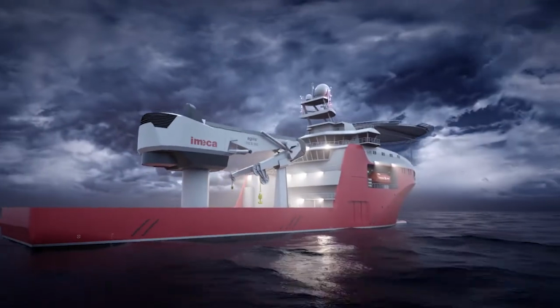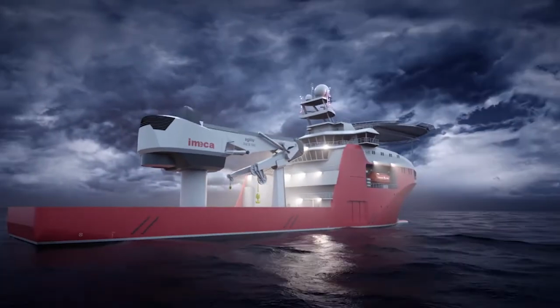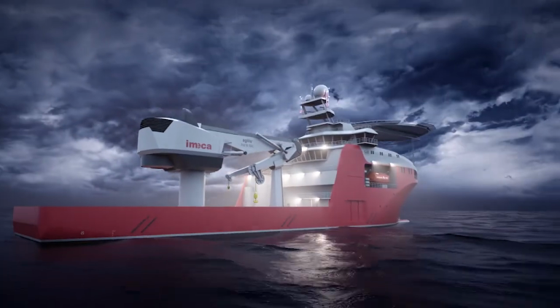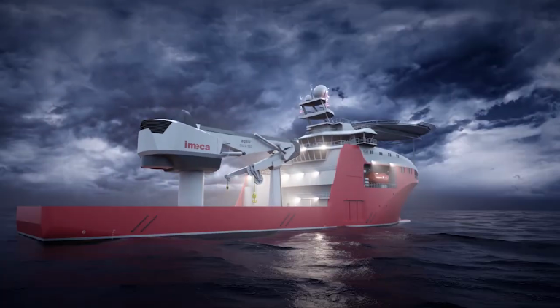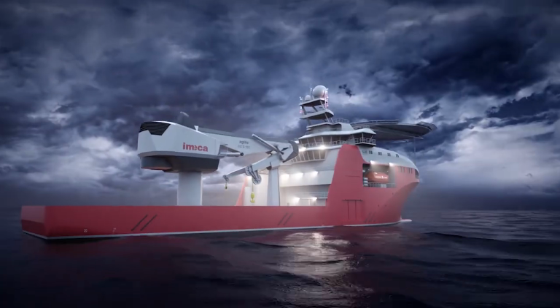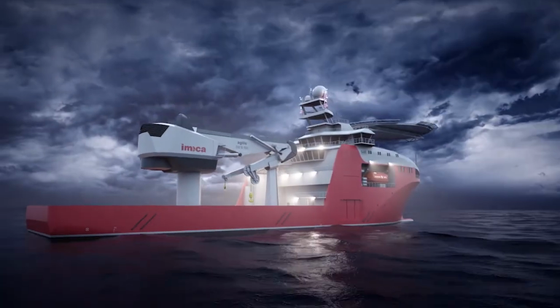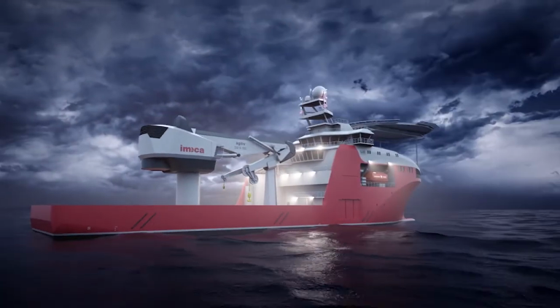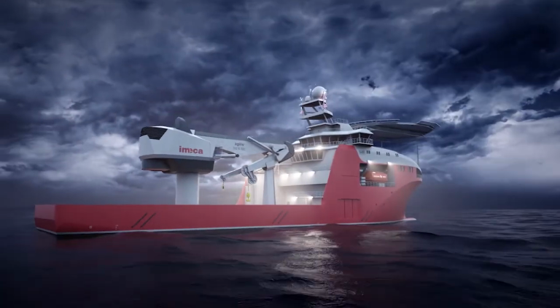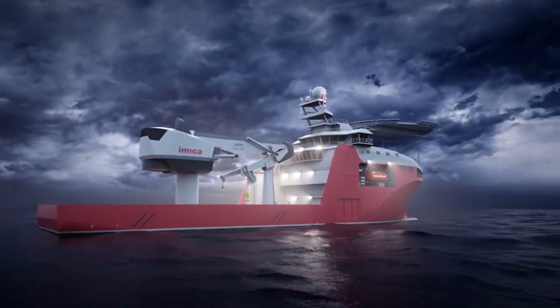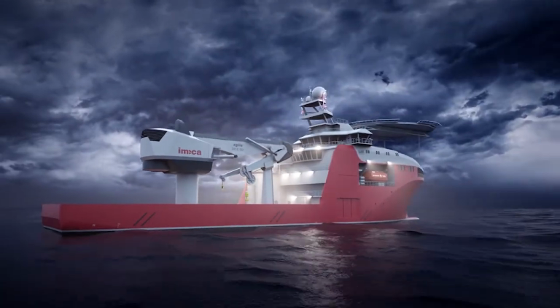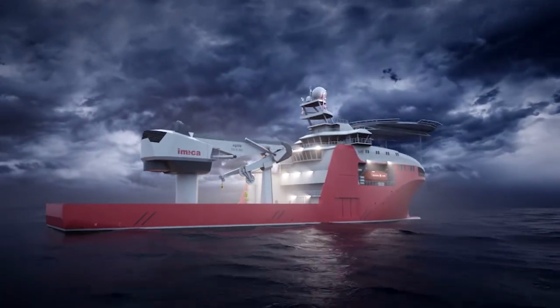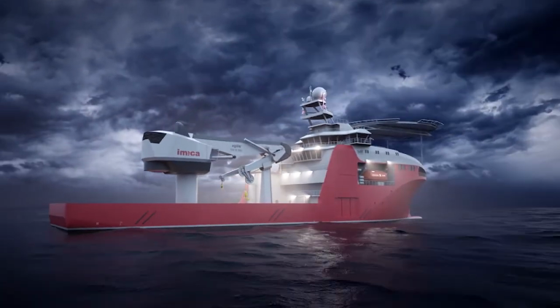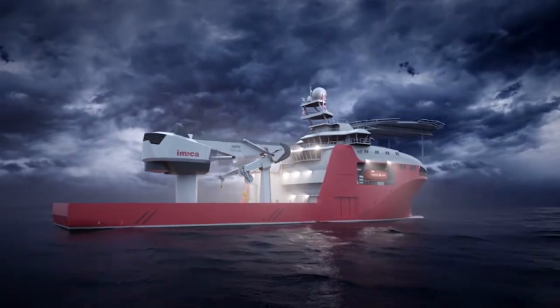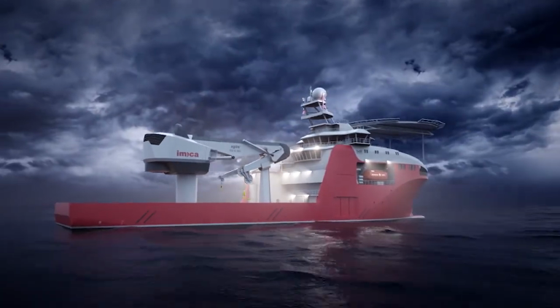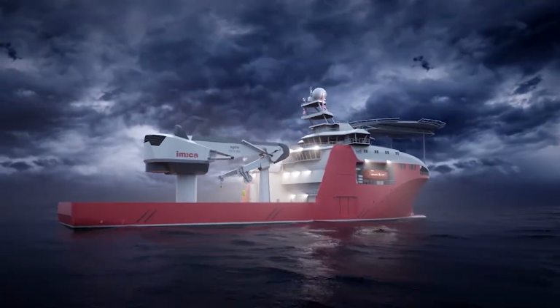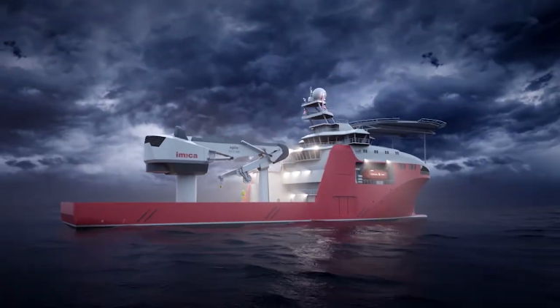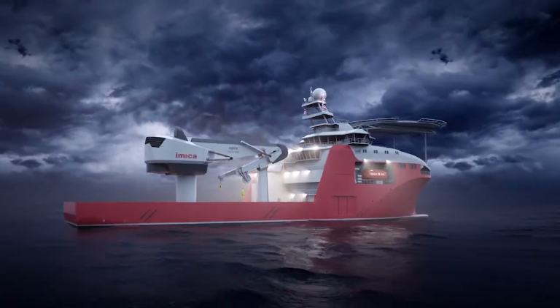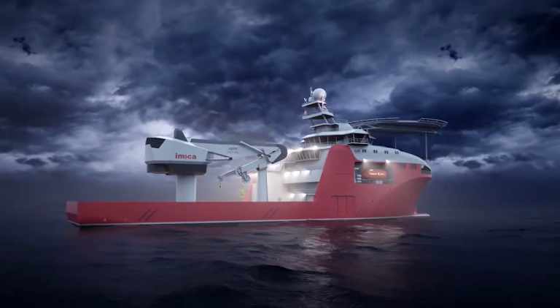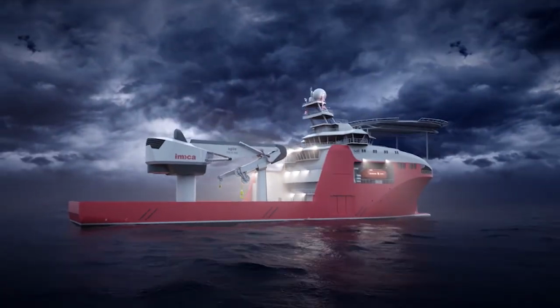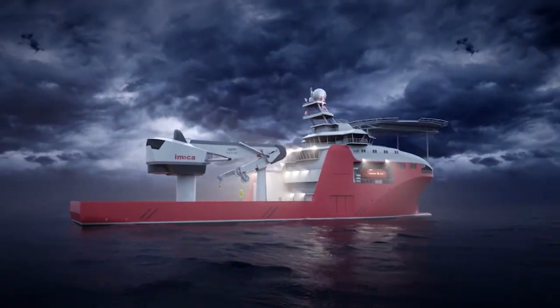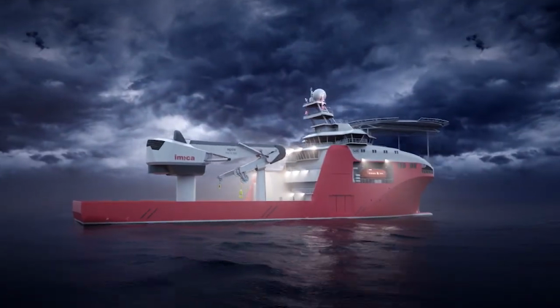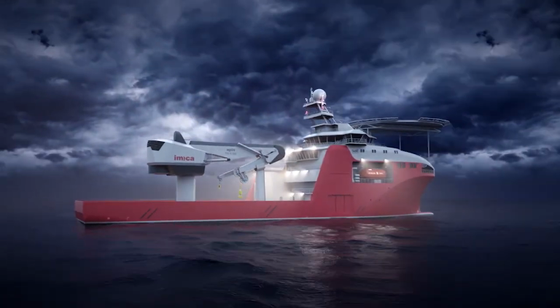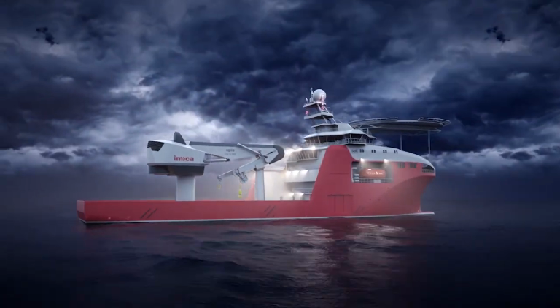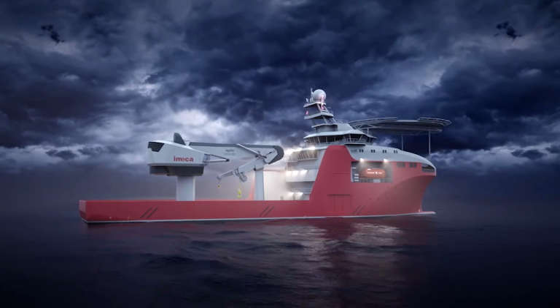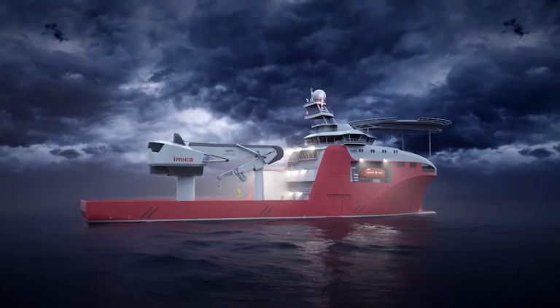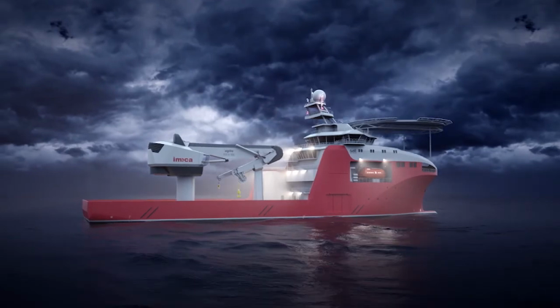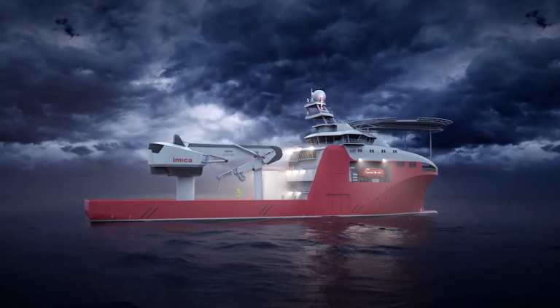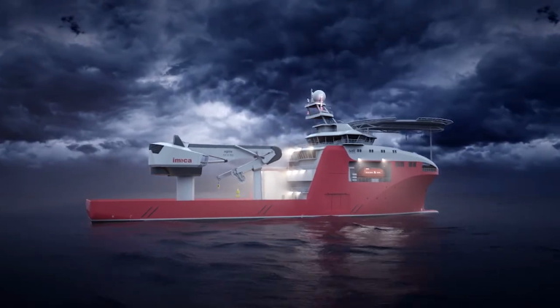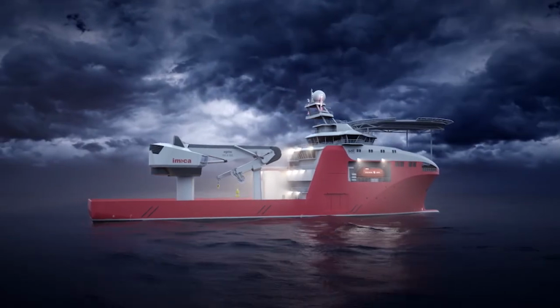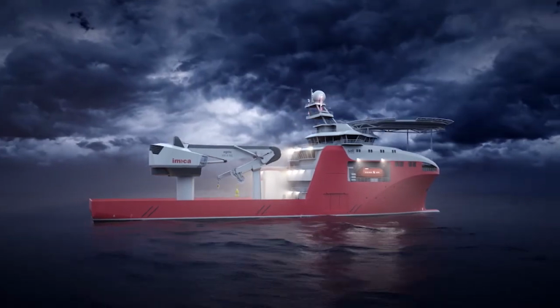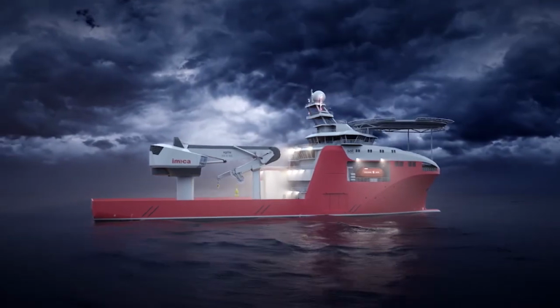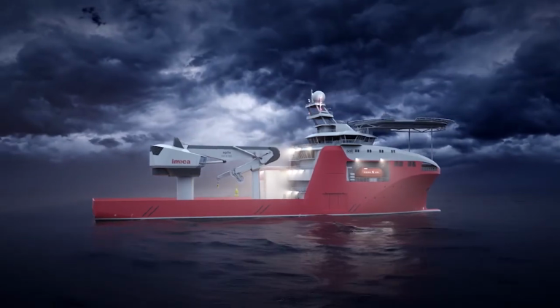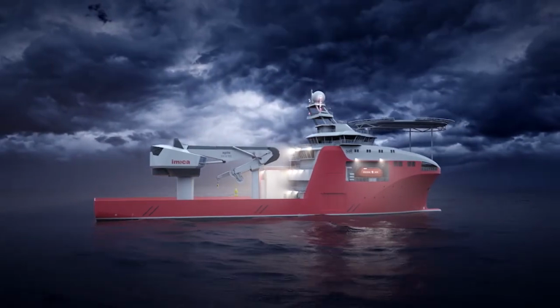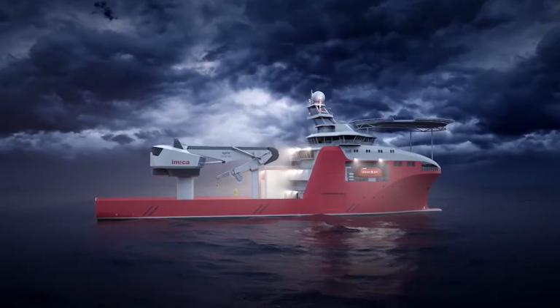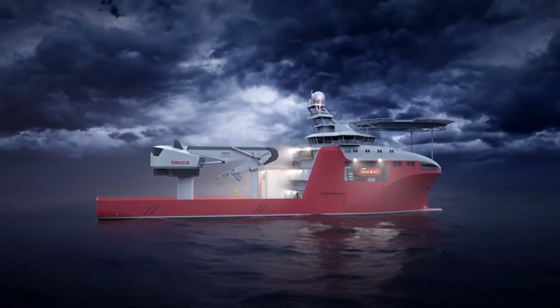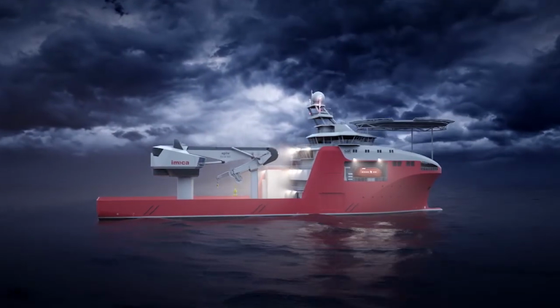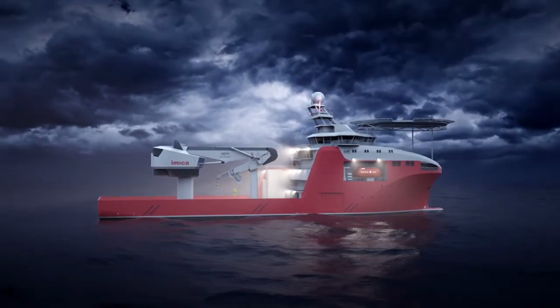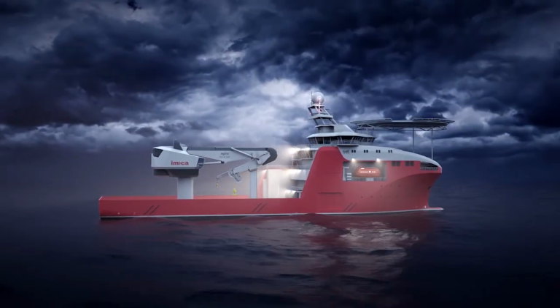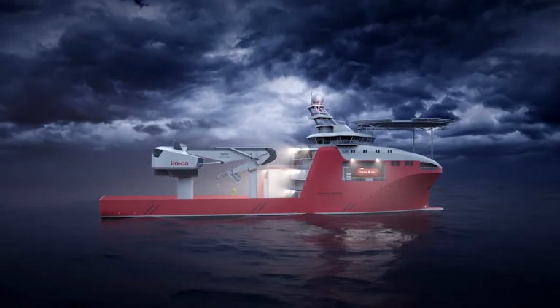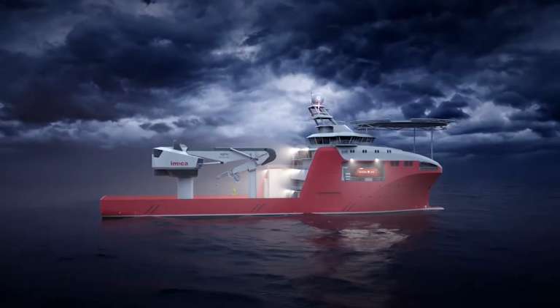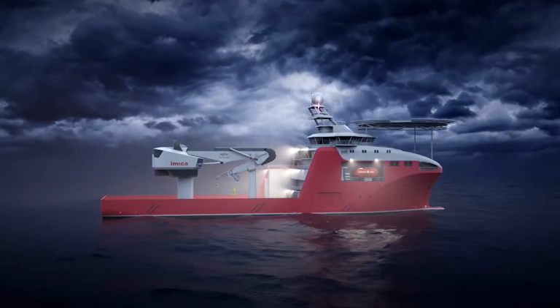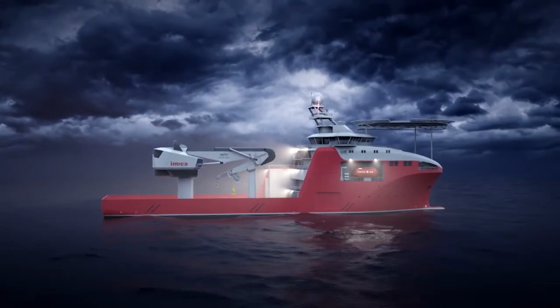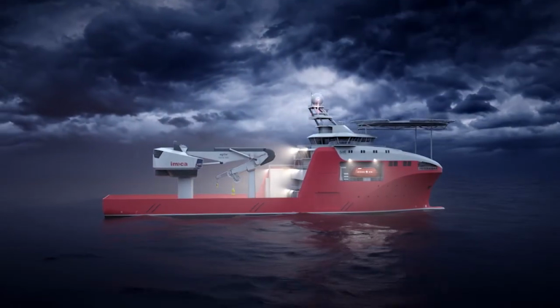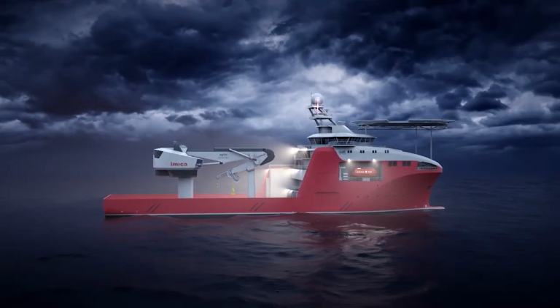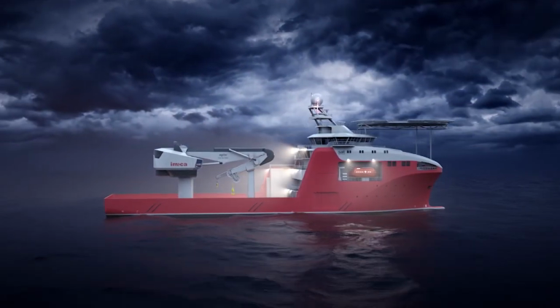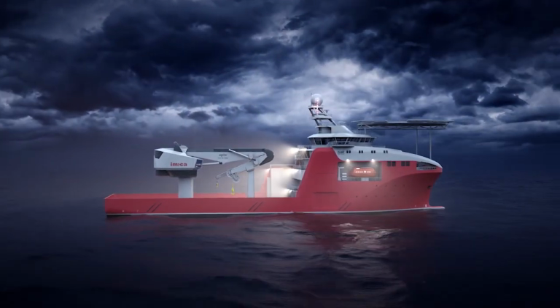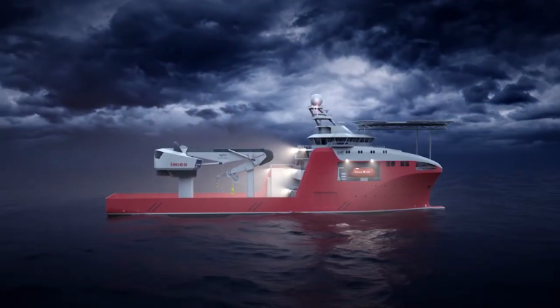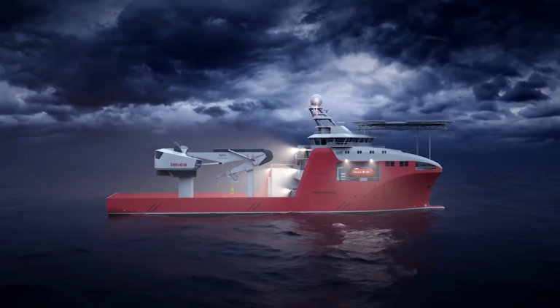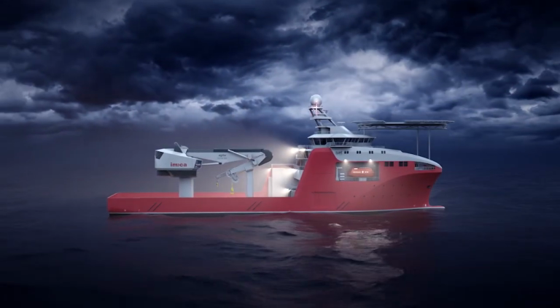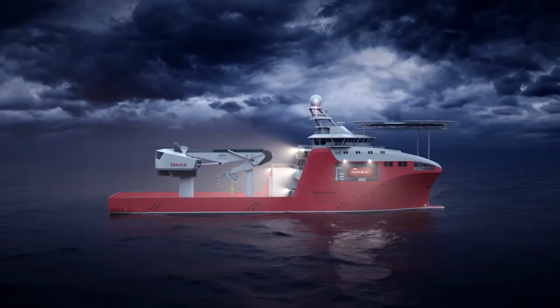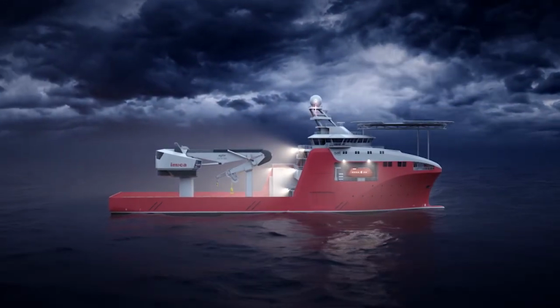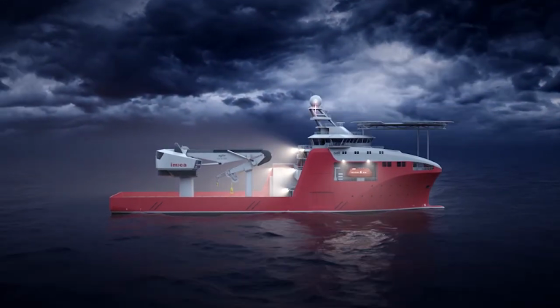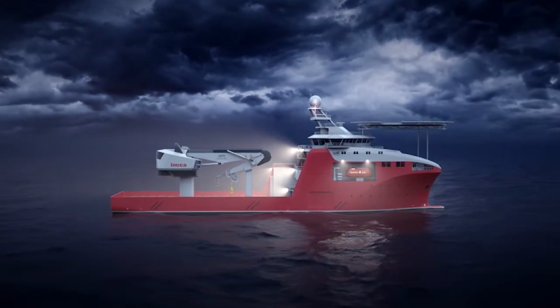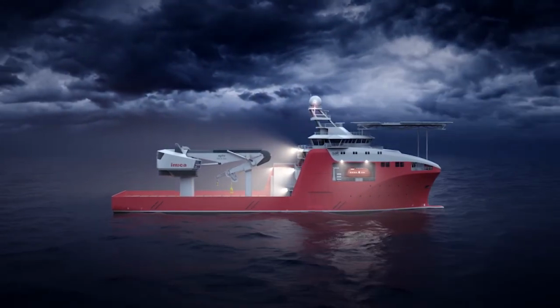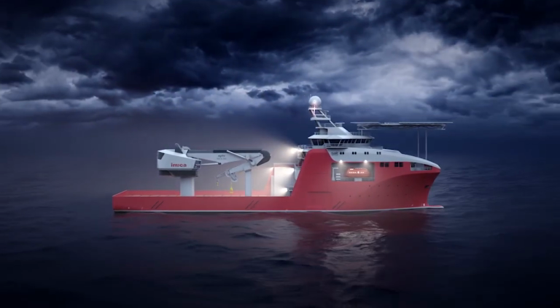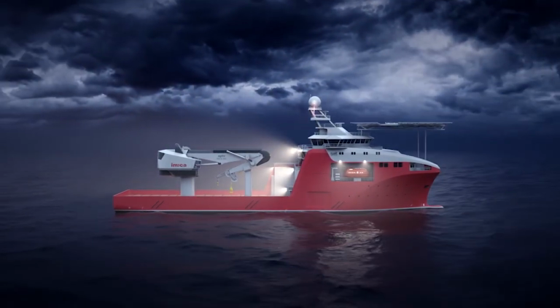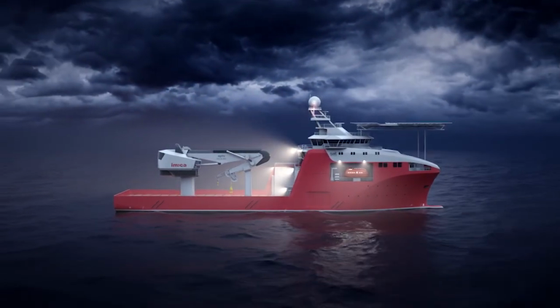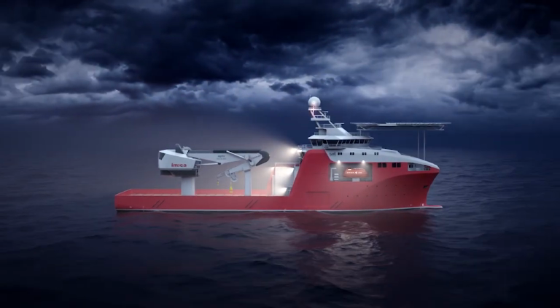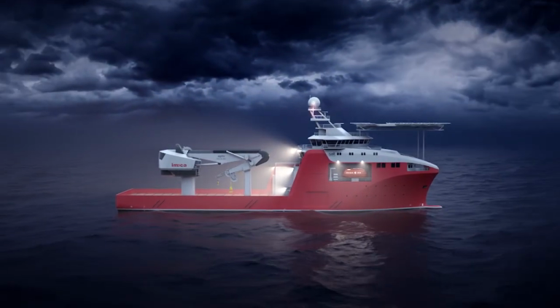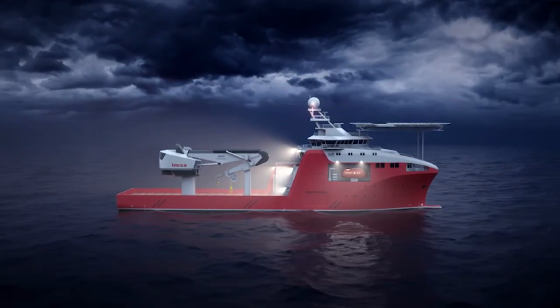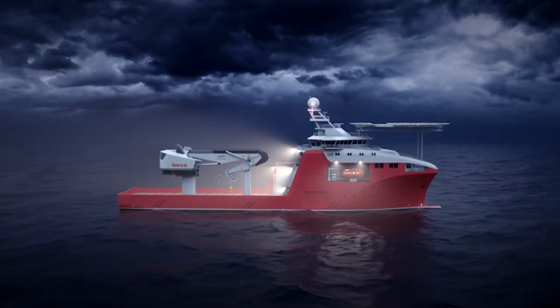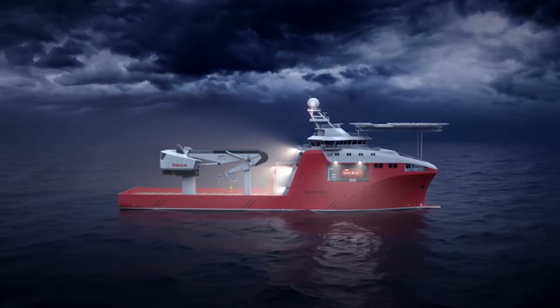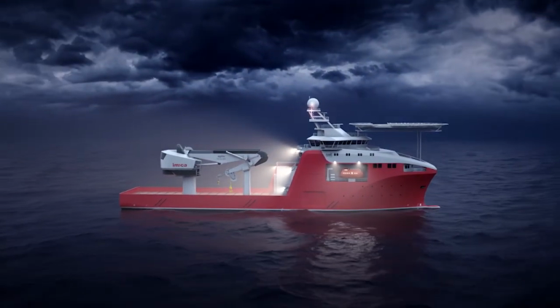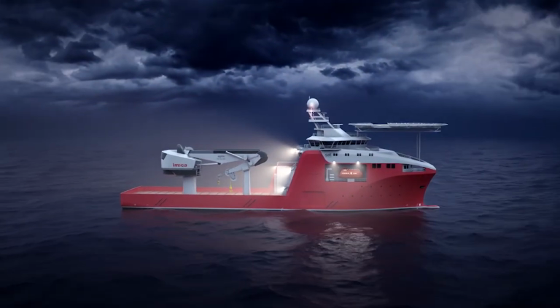We have developed the Agilis to make smooth and reliable operations to infinite depths fully possible, even in the world's harshest environments — because we know the operations will be challenging and the environments will be rough.